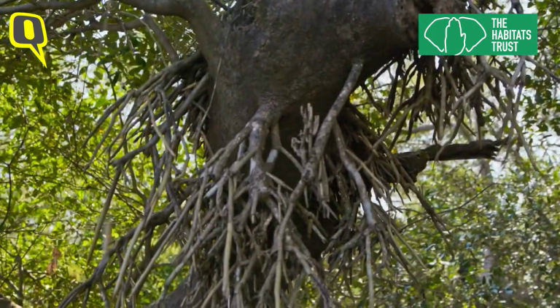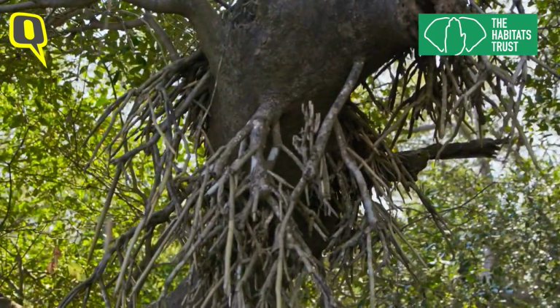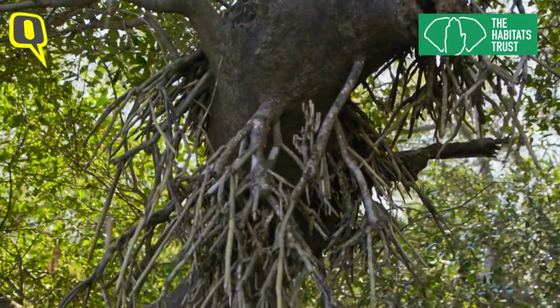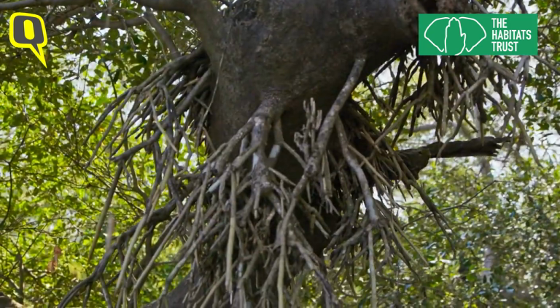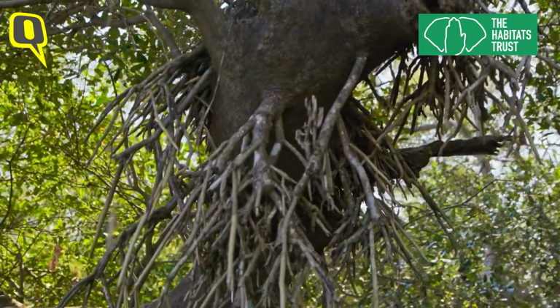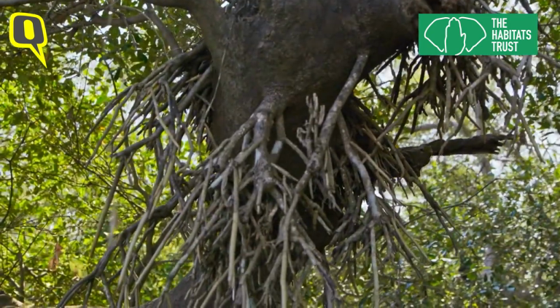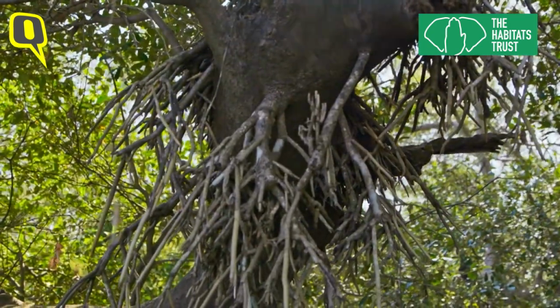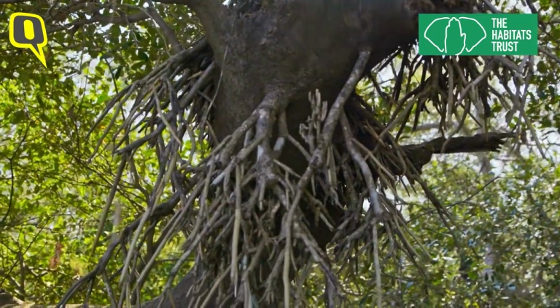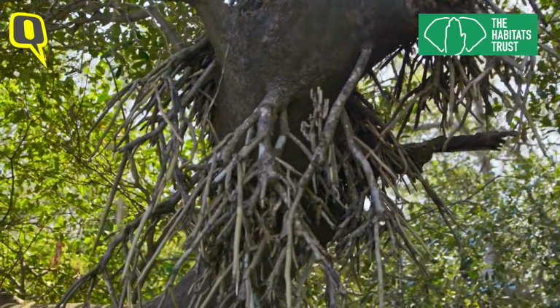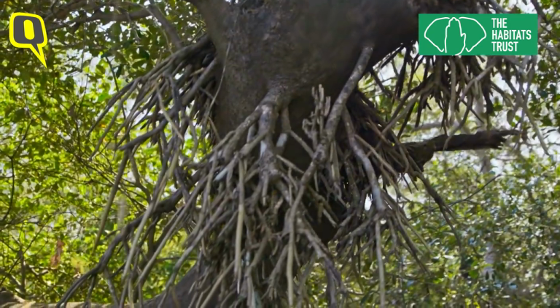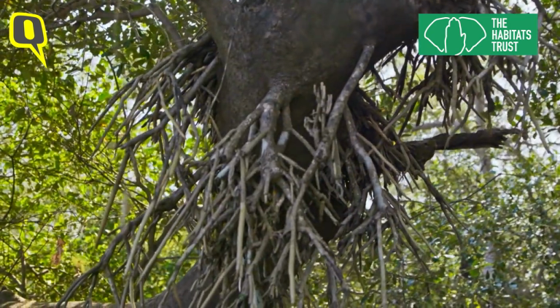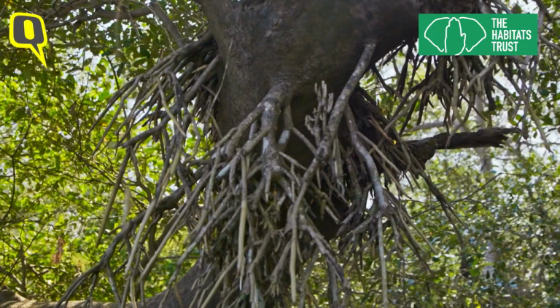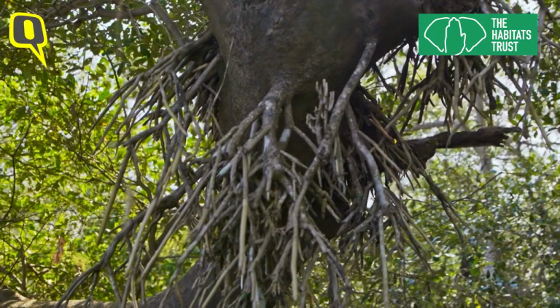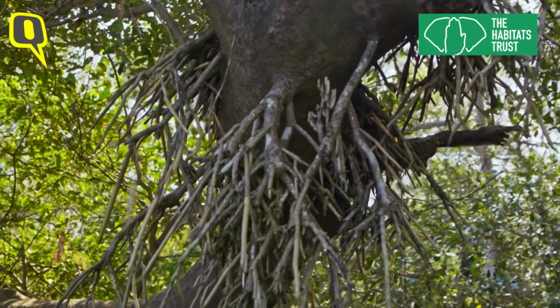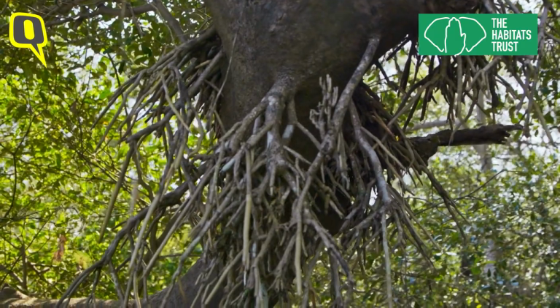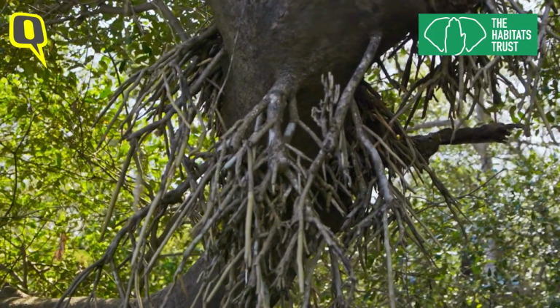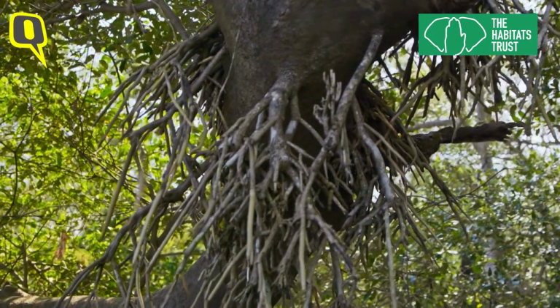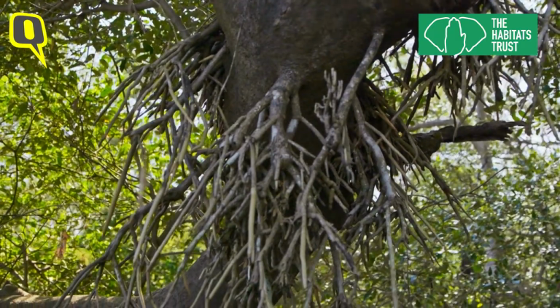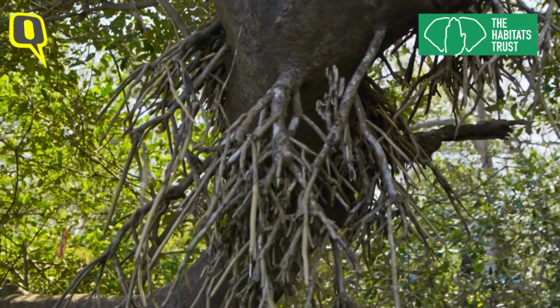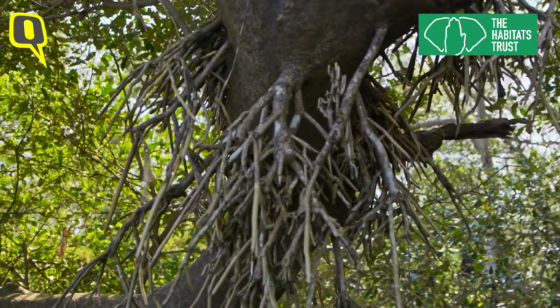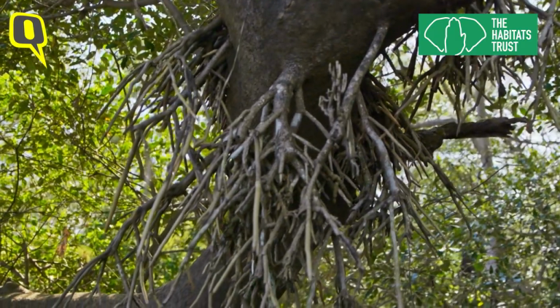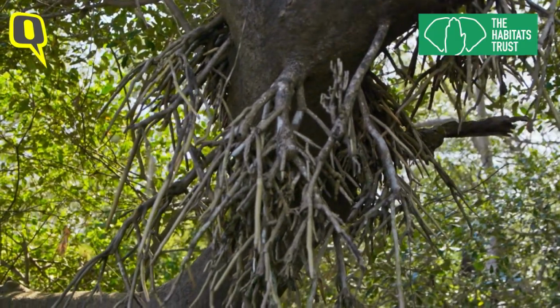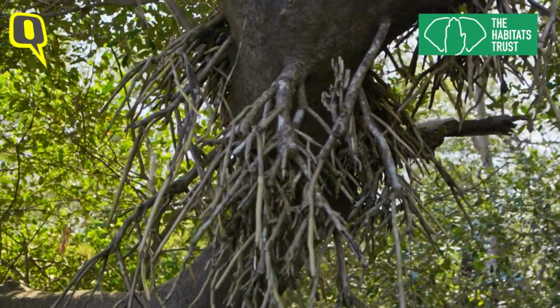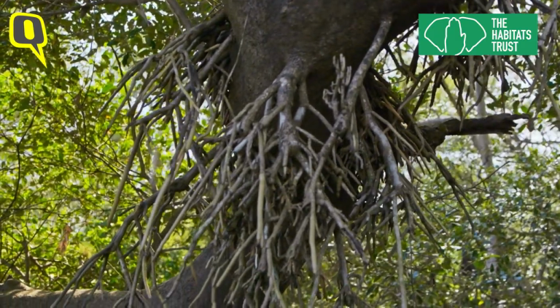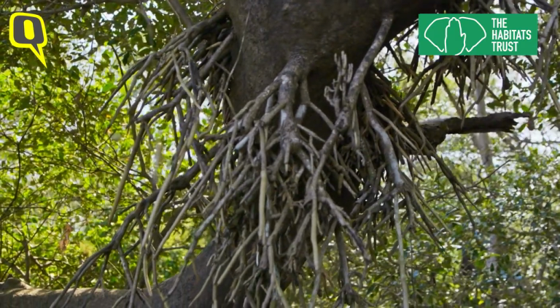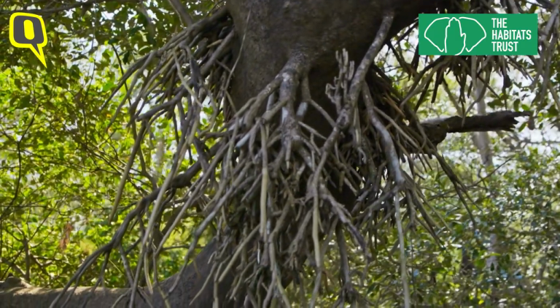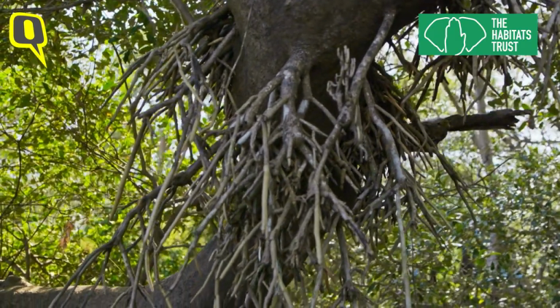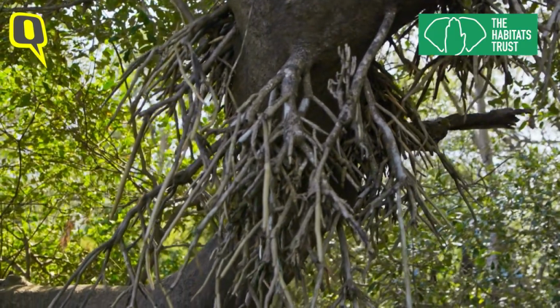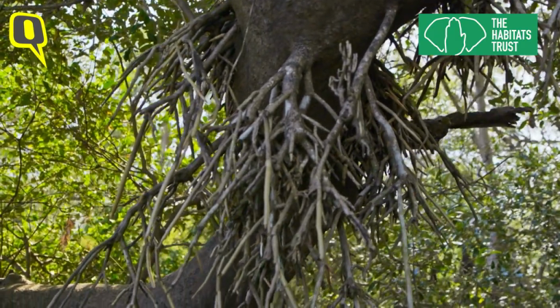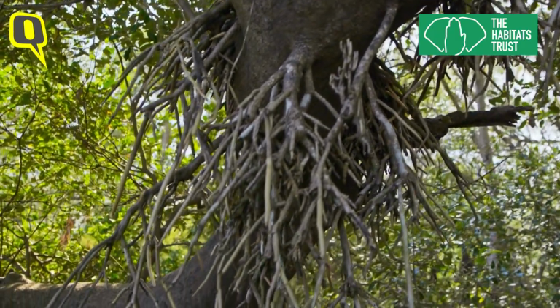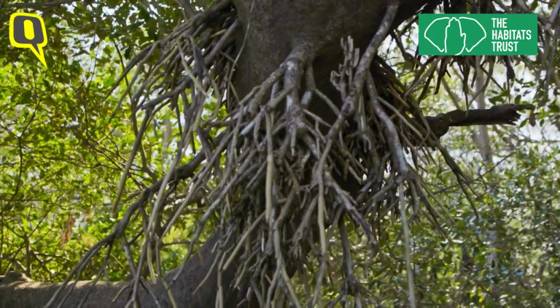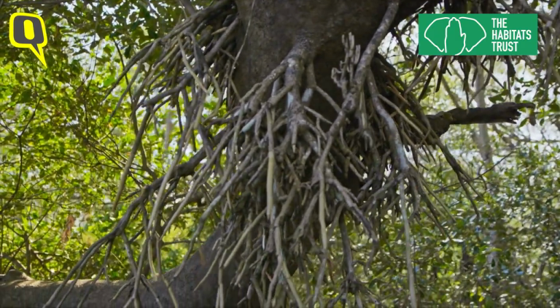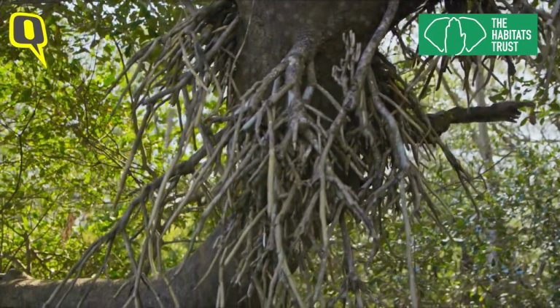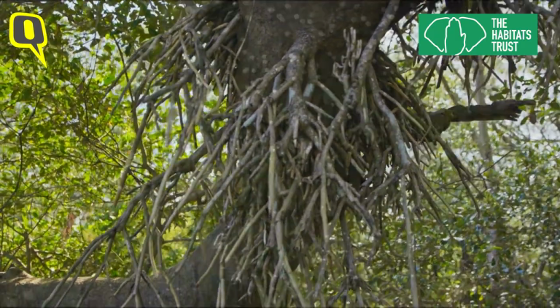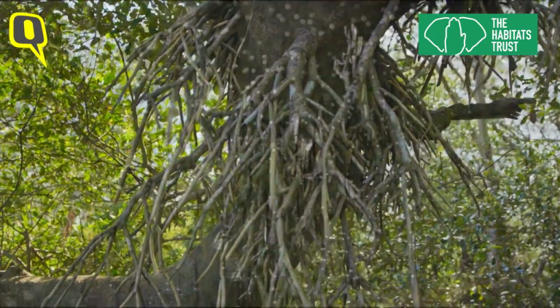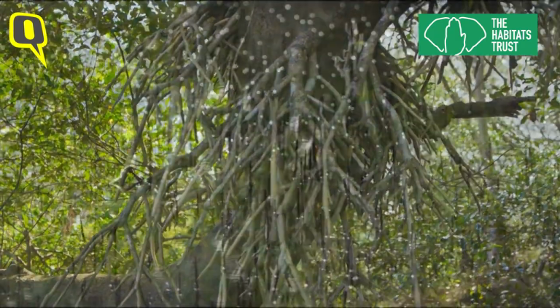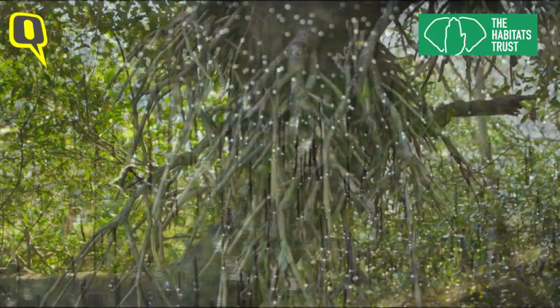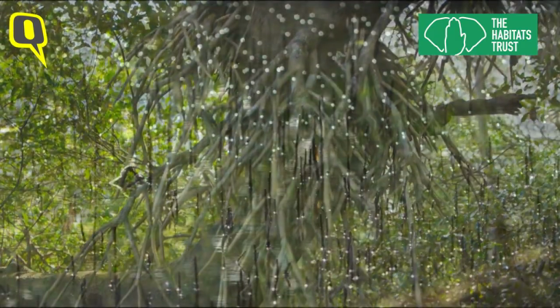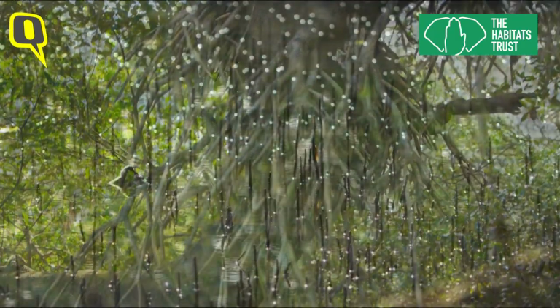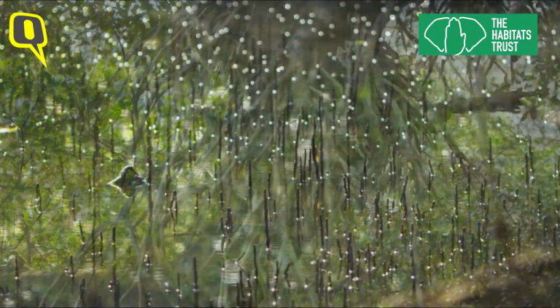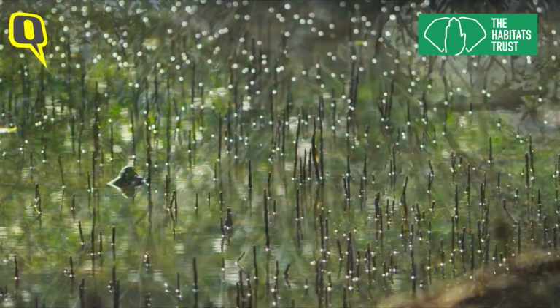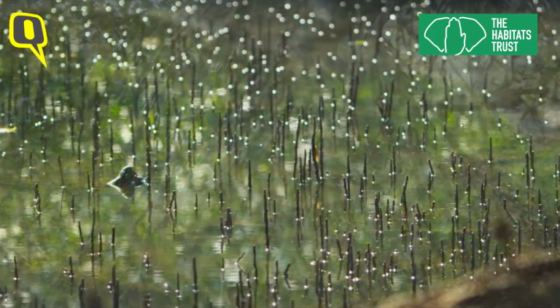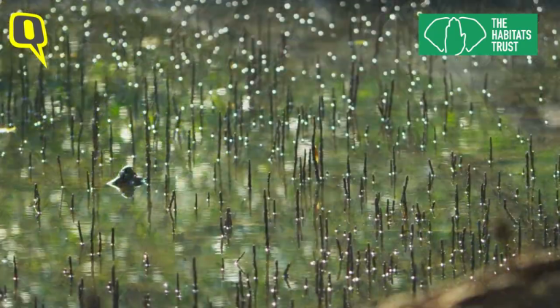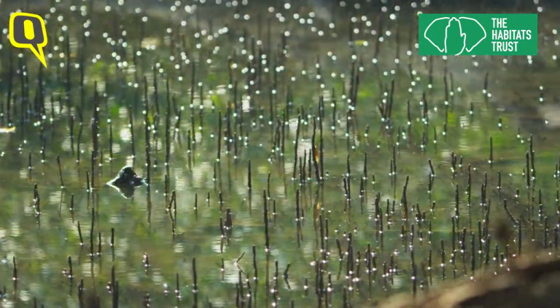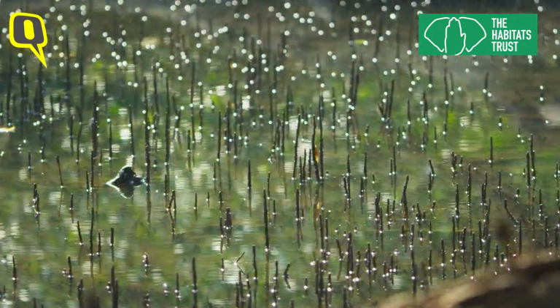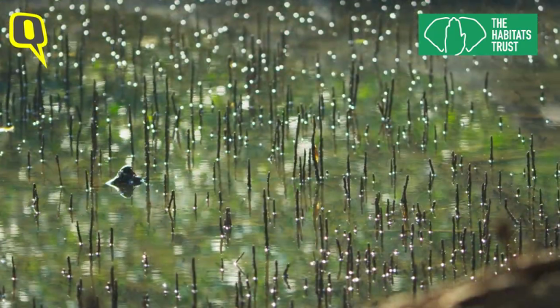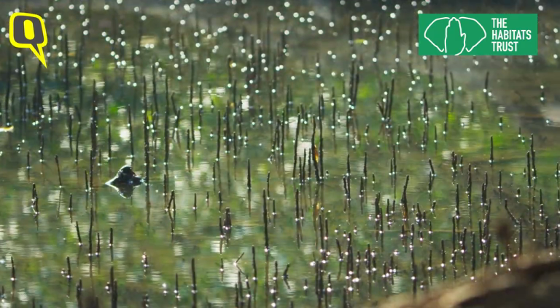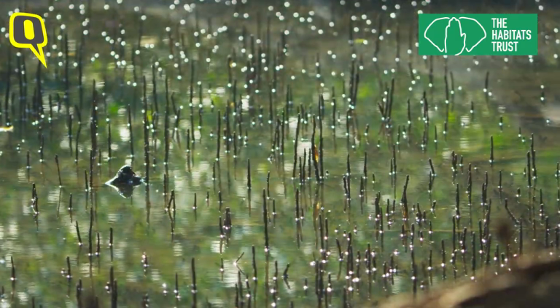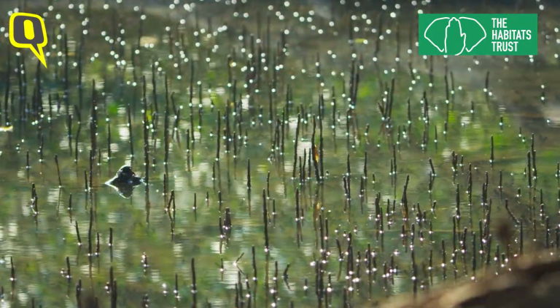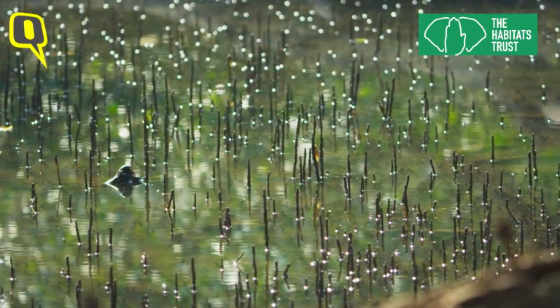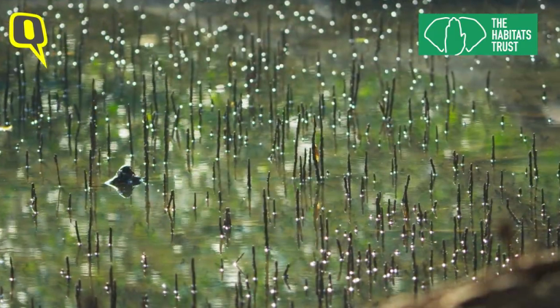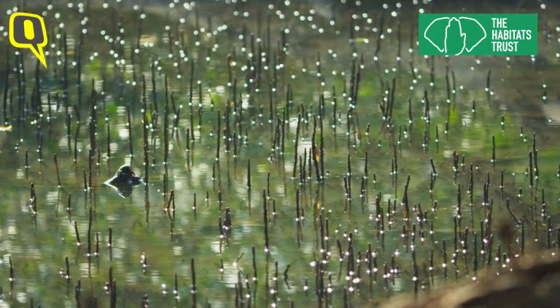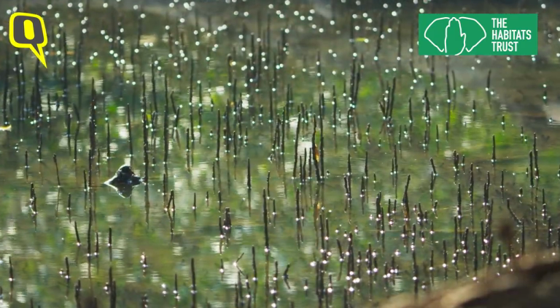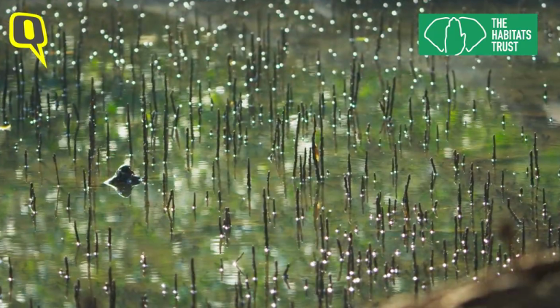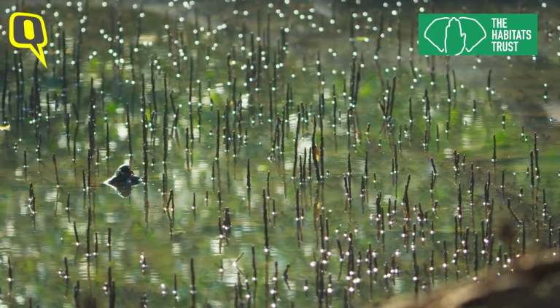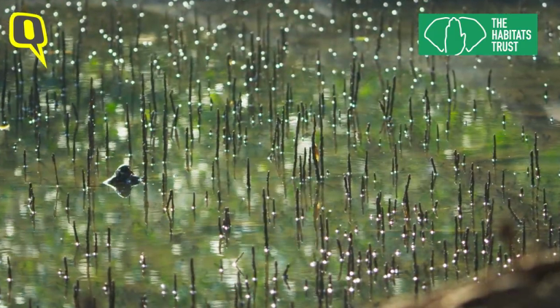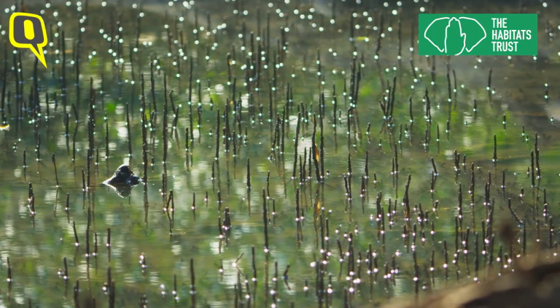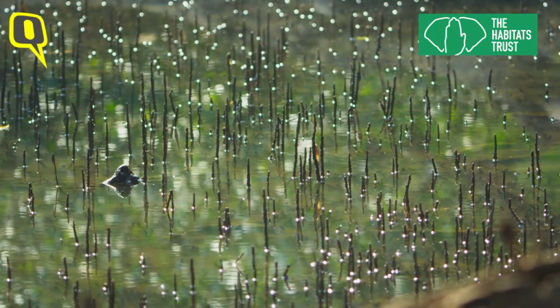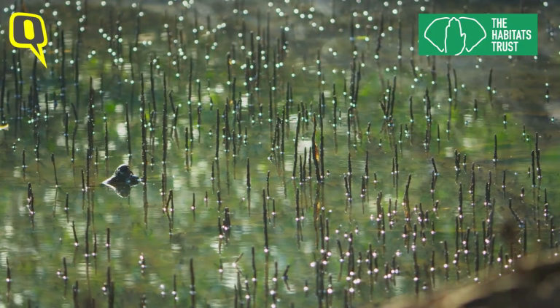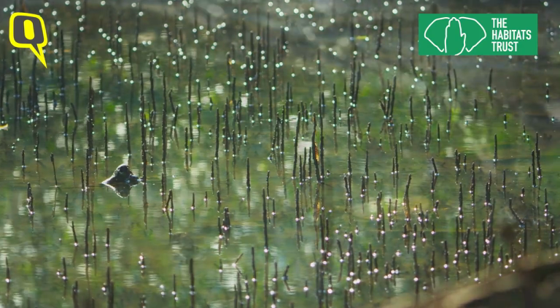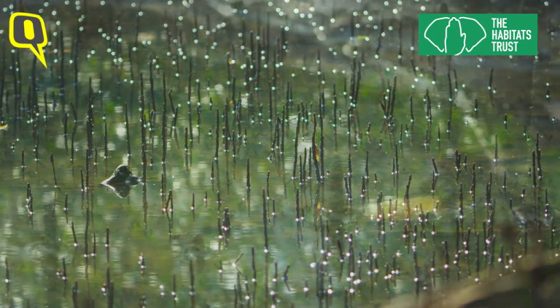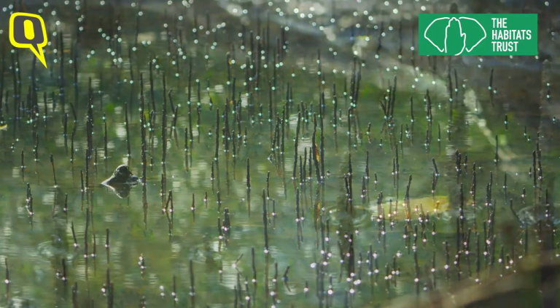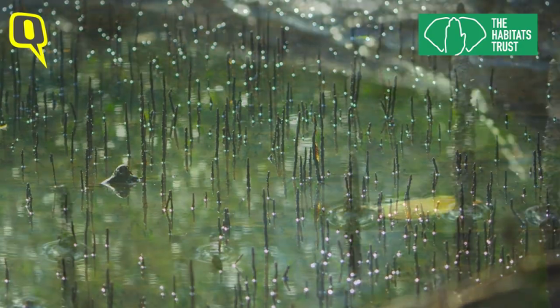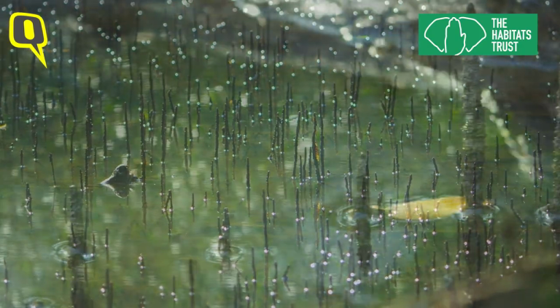Mangroves are an assemblage of tropical trees, roots and shrubs that grow in the intertidal zone.